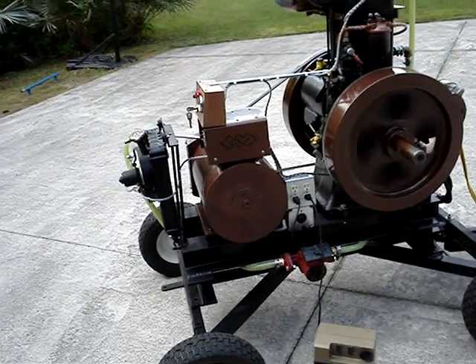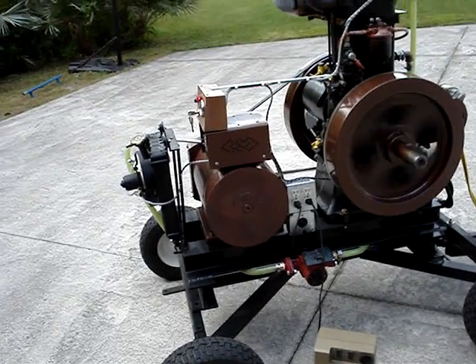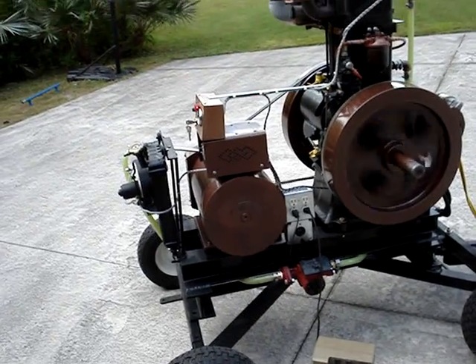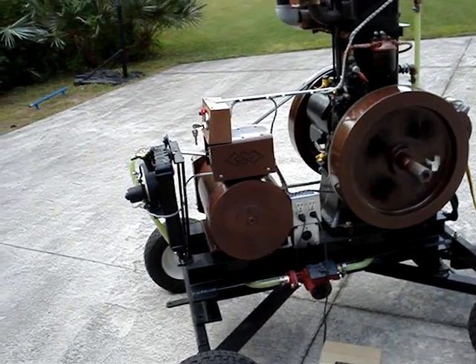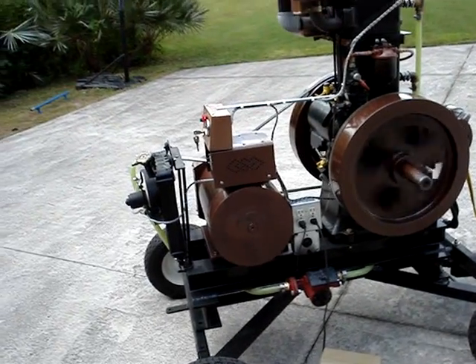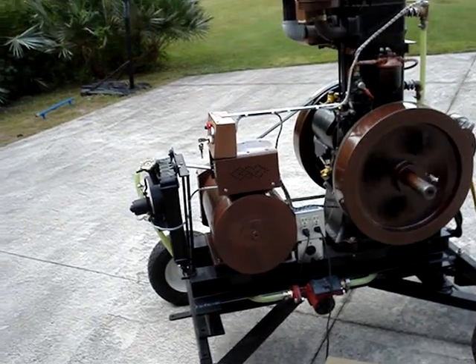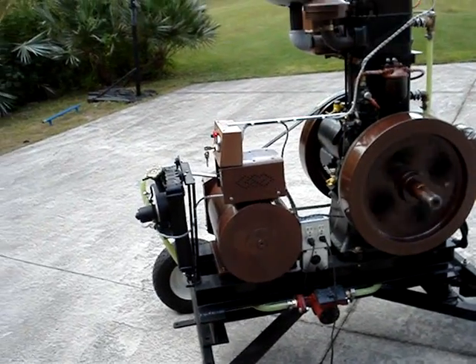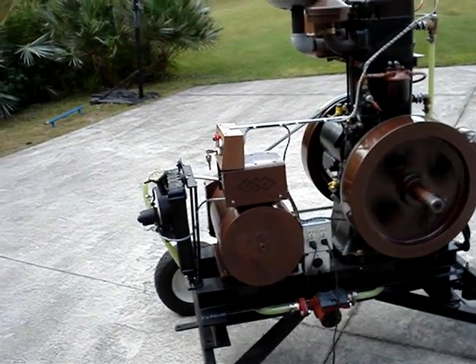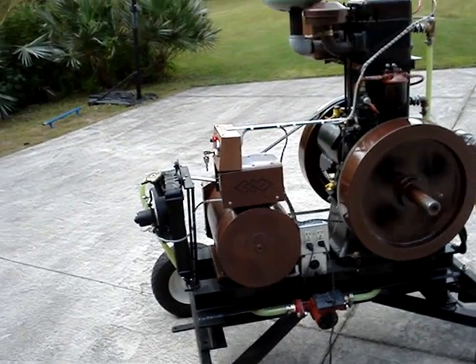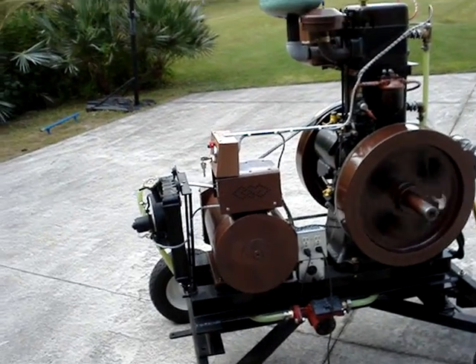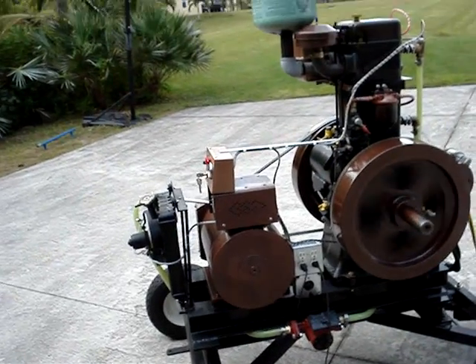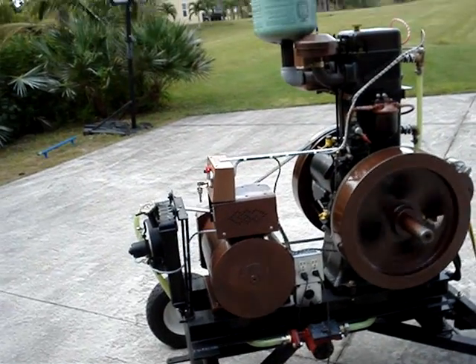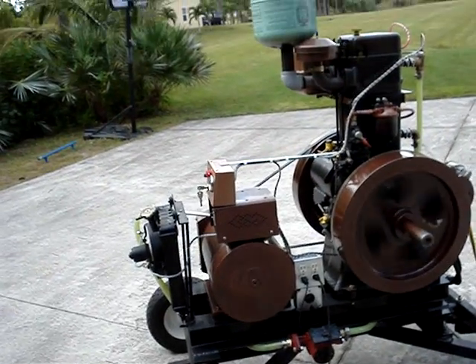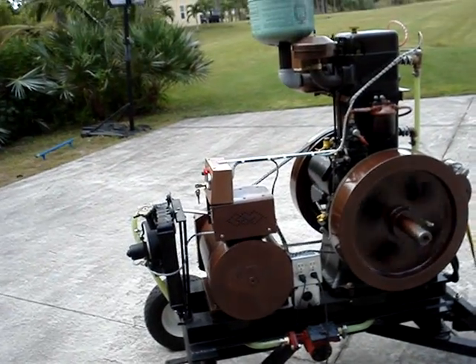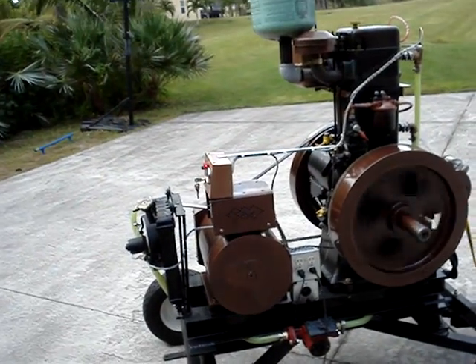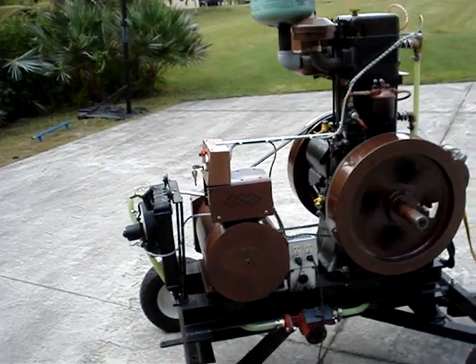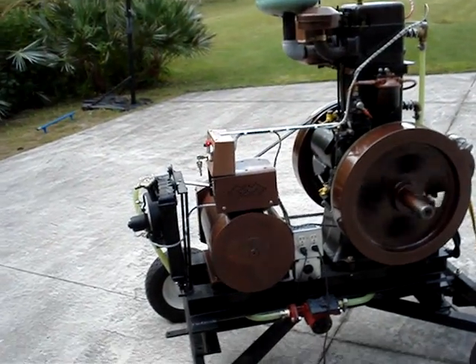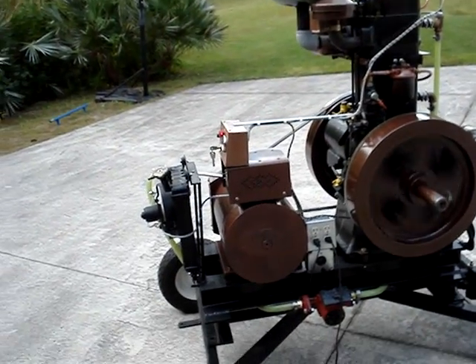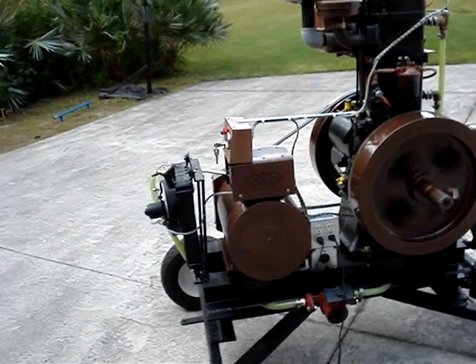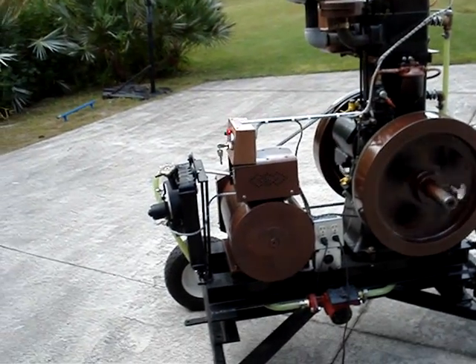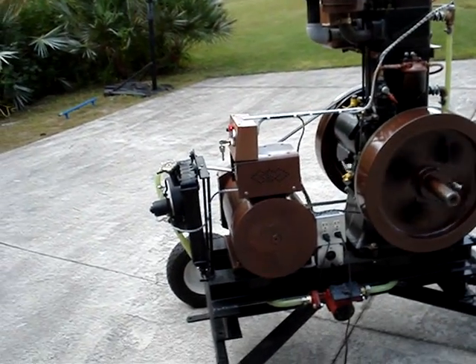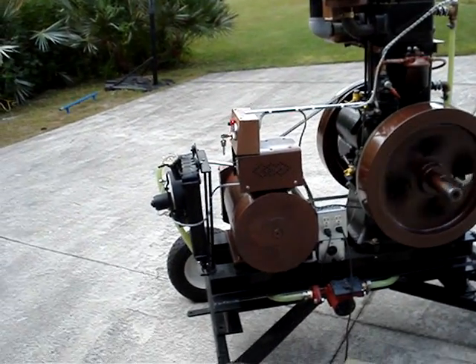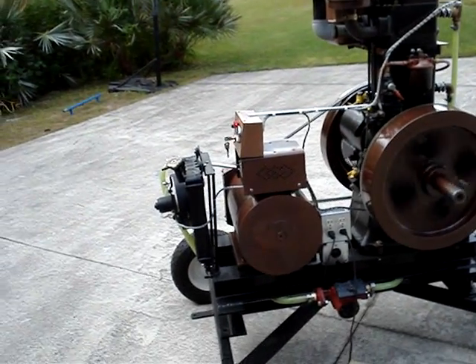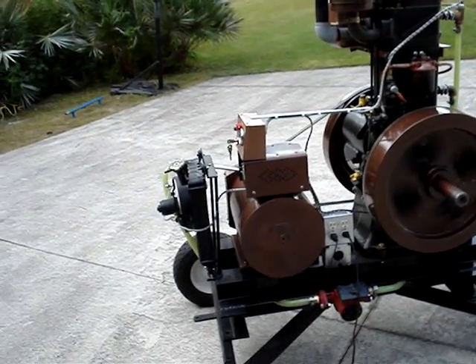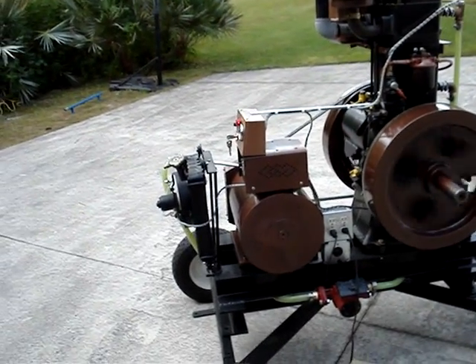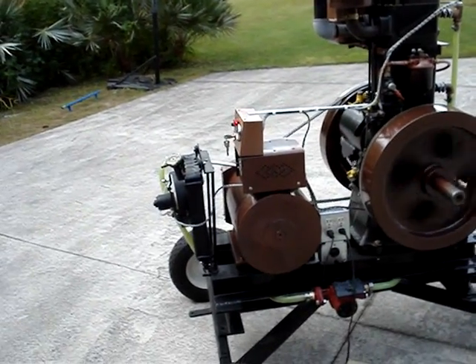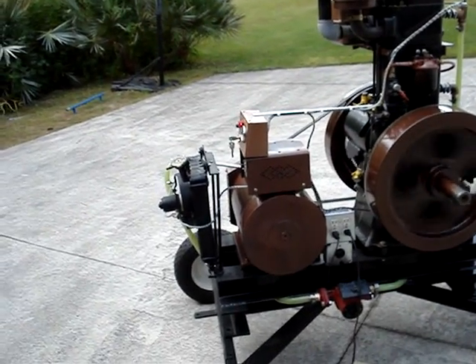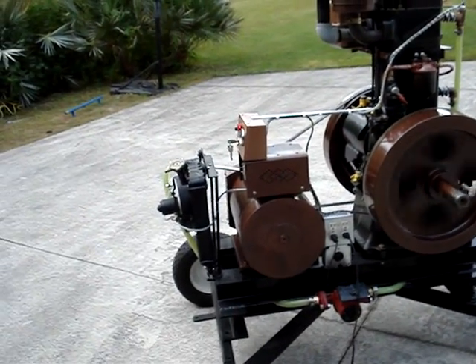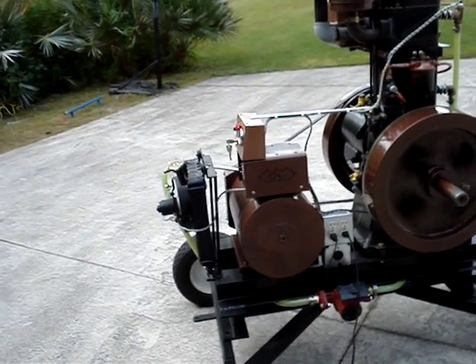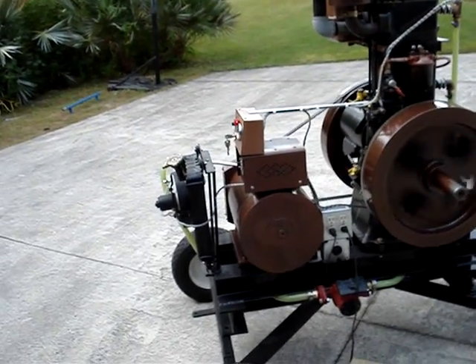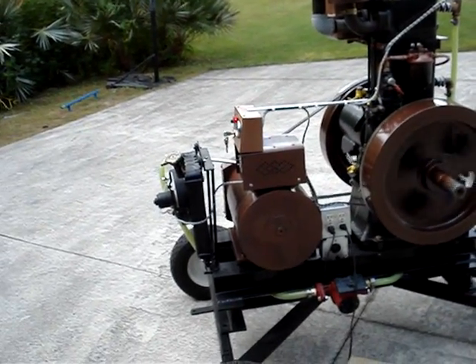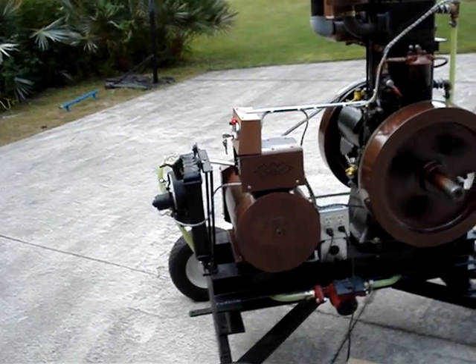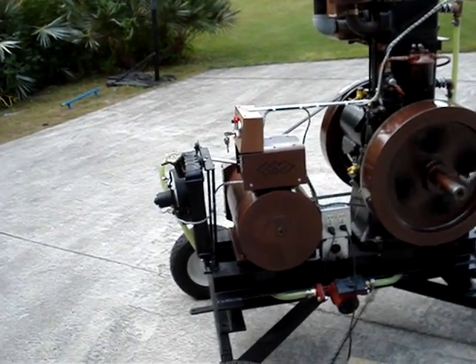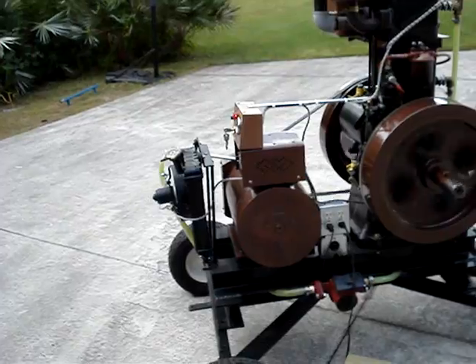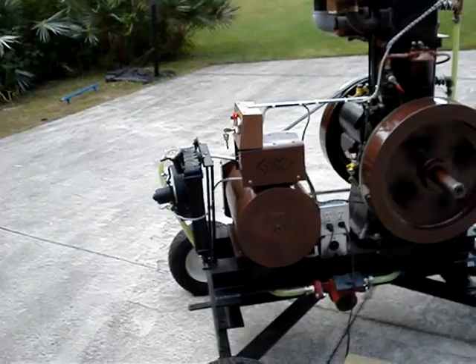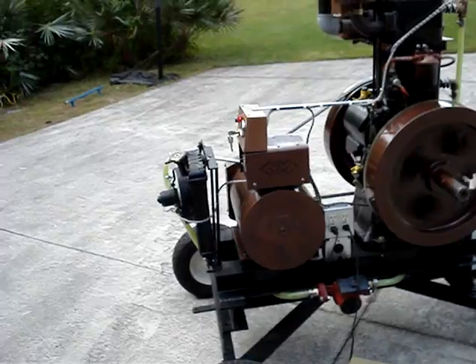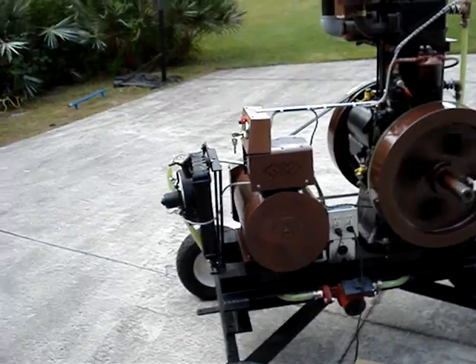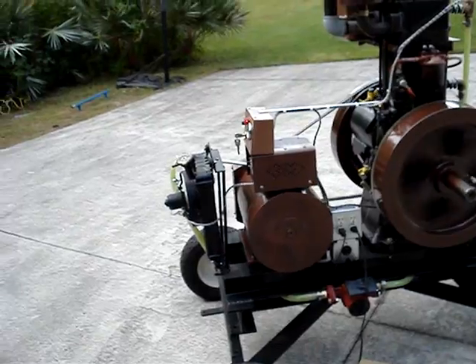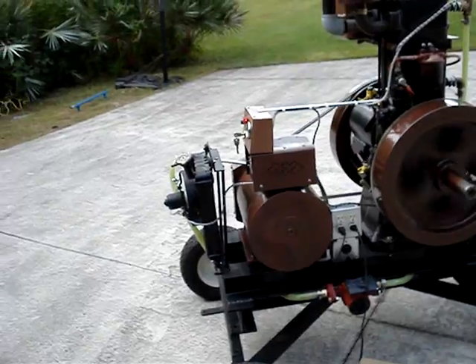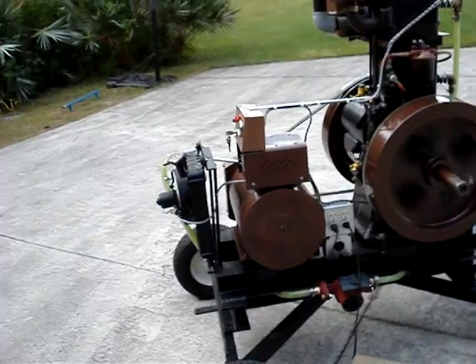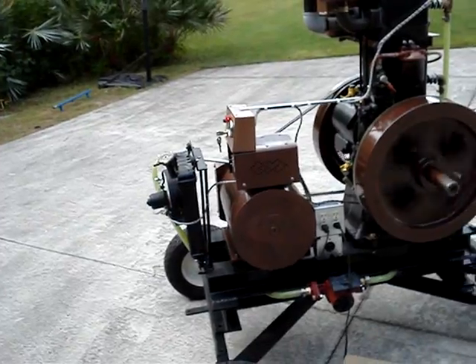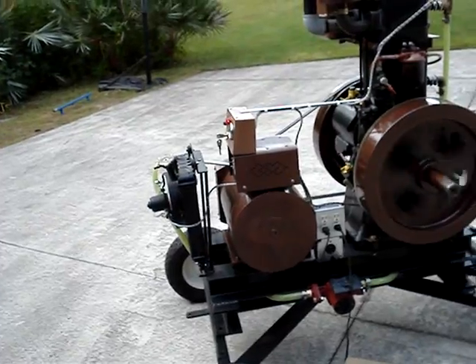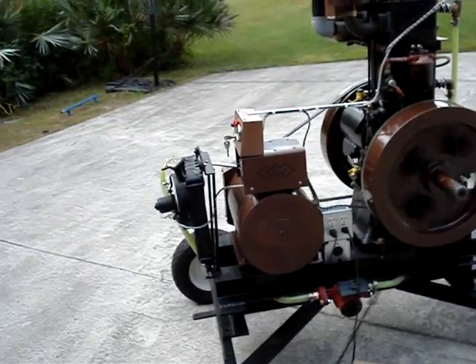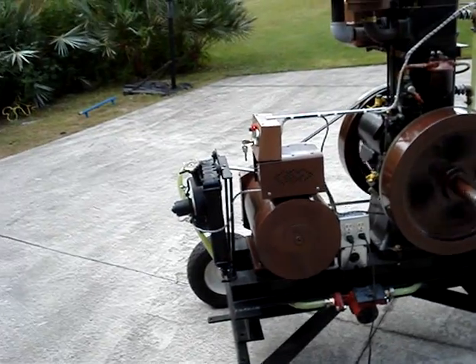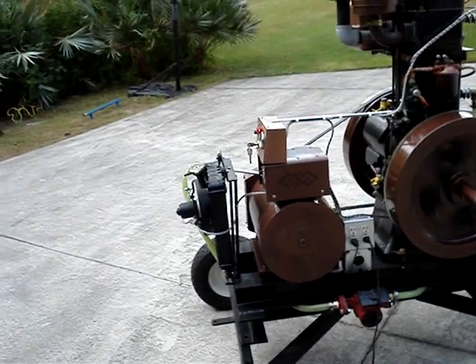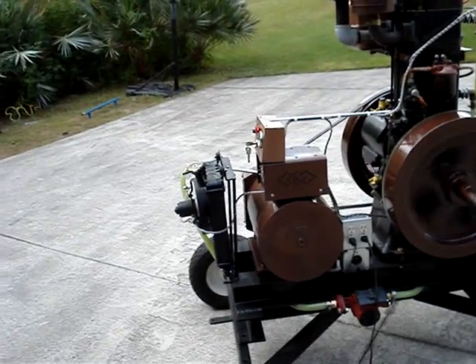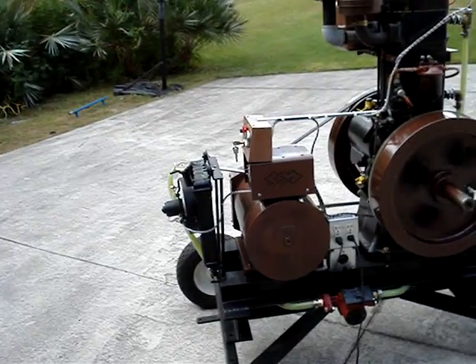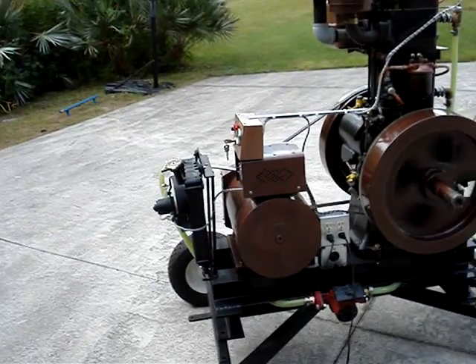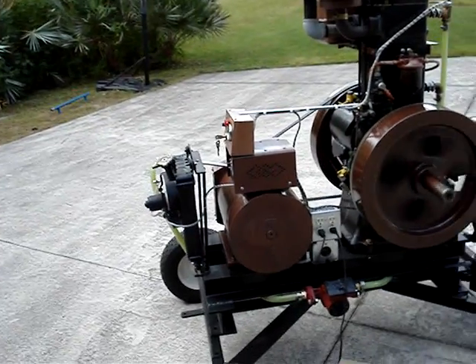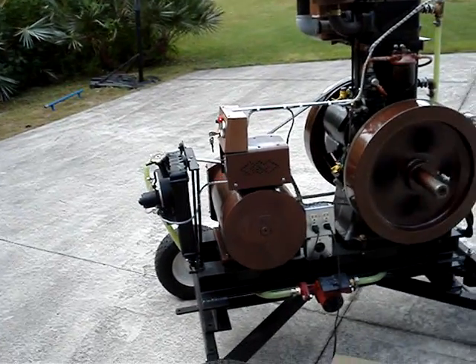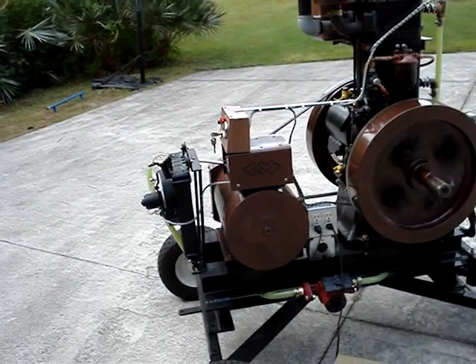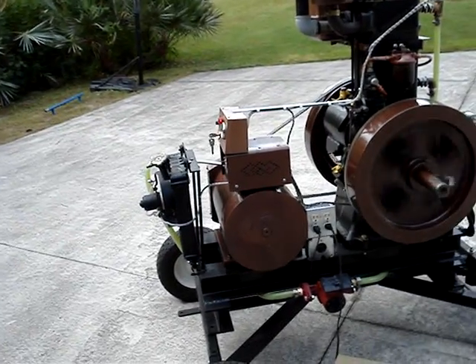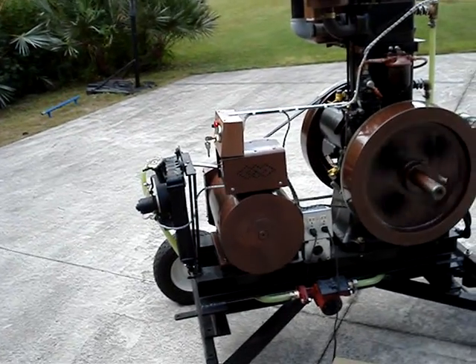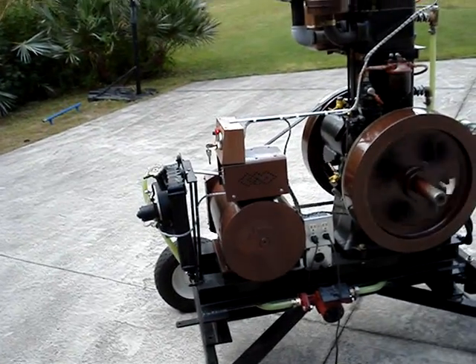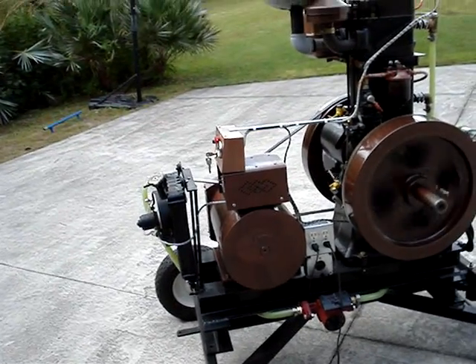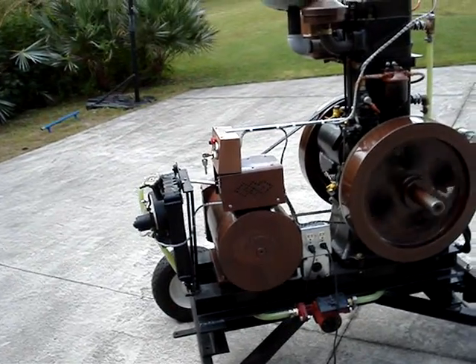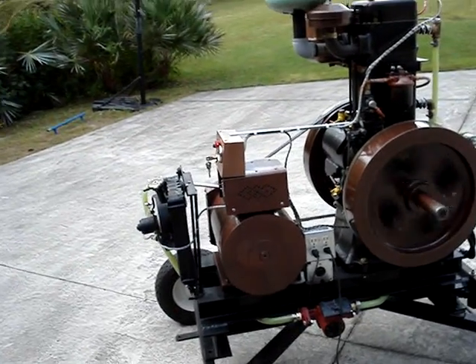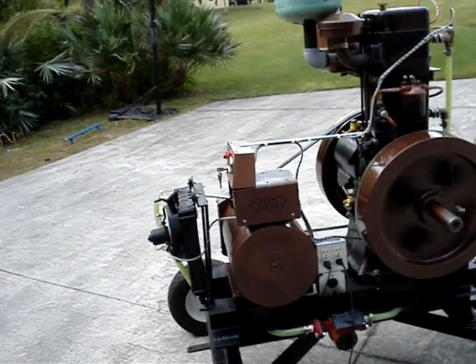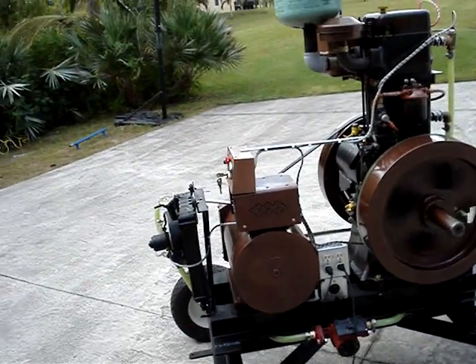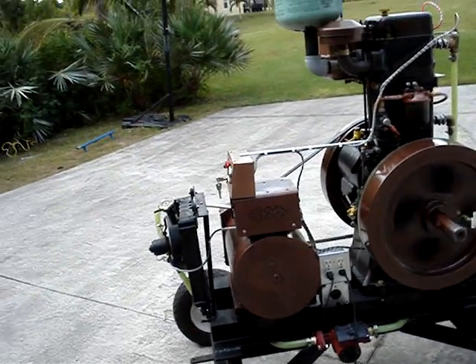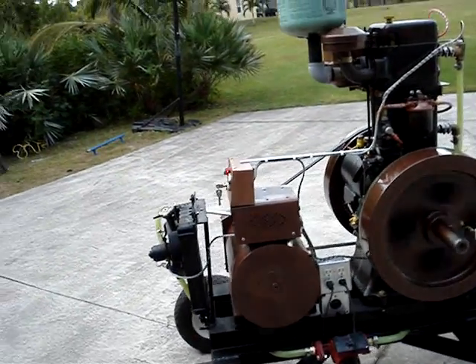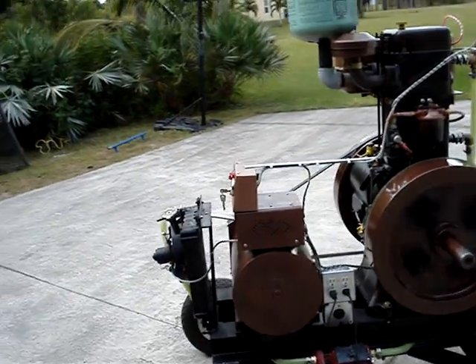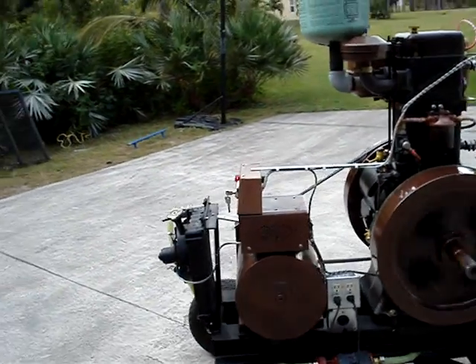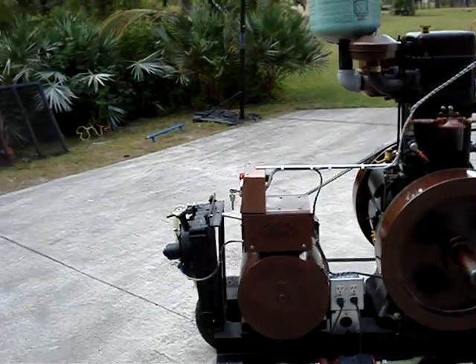It'll make upwards of 4000 watts, but it's pretty hard to find loads more than 3000 watts to plug into it.